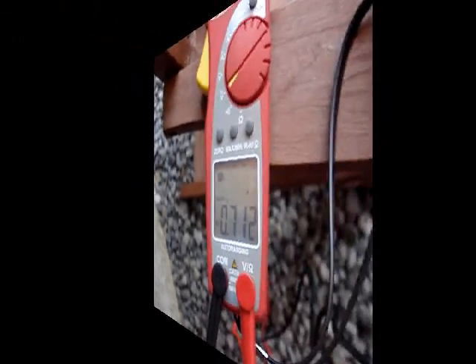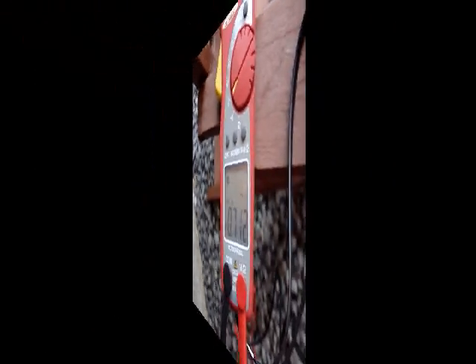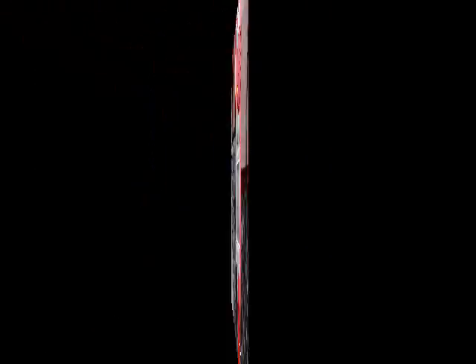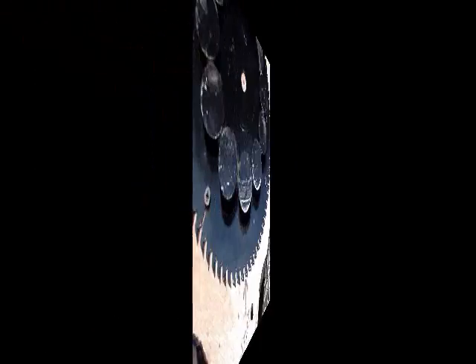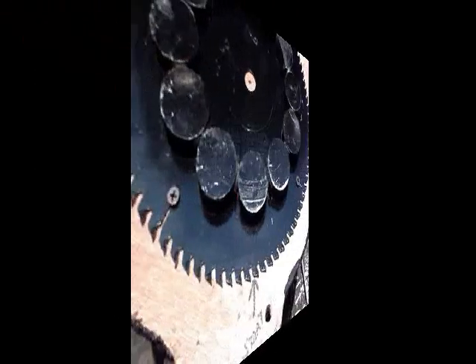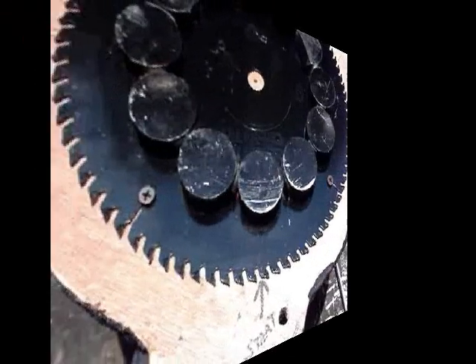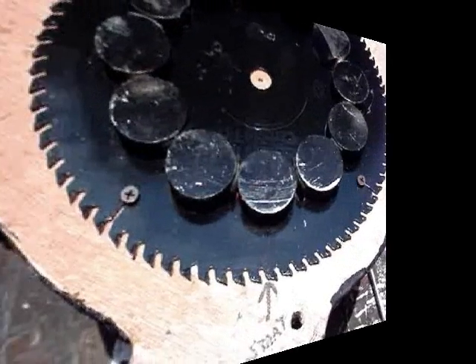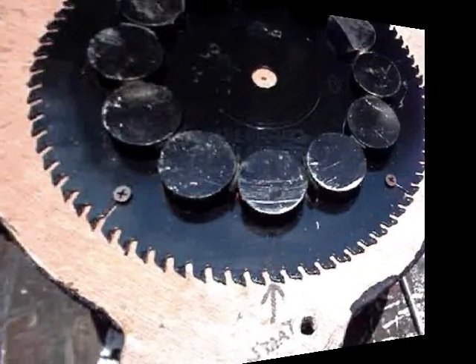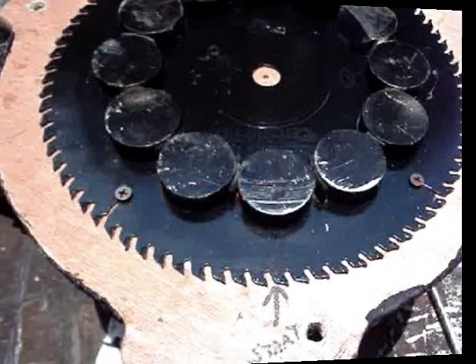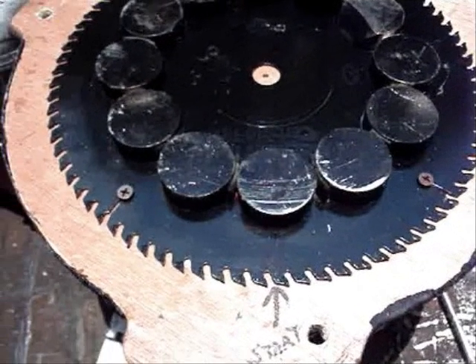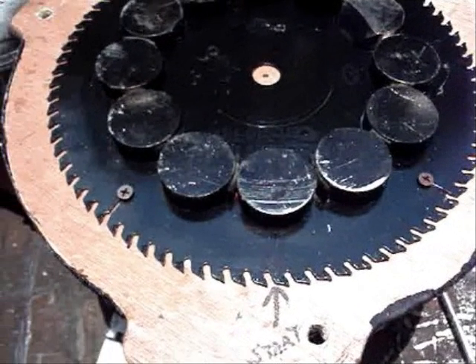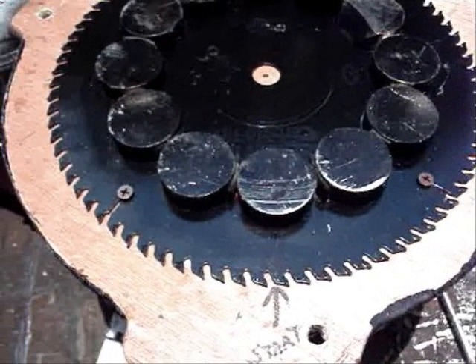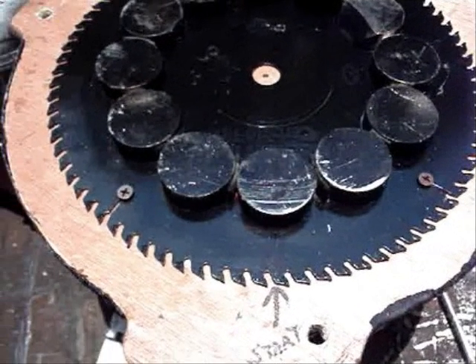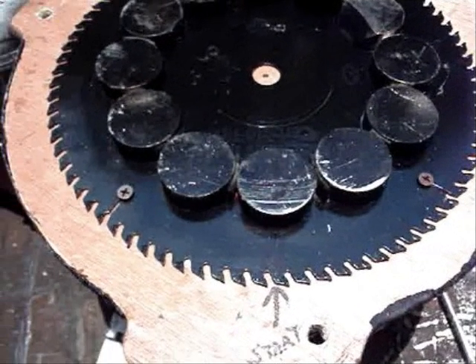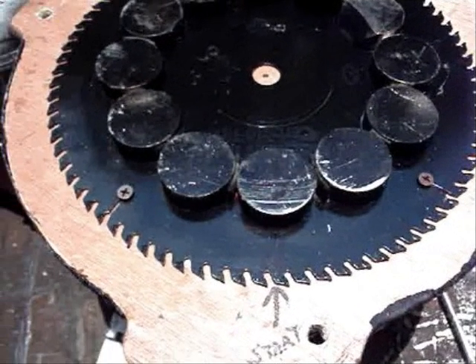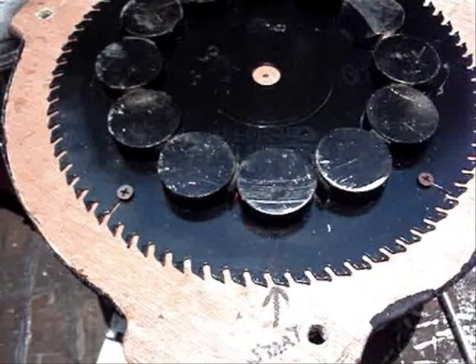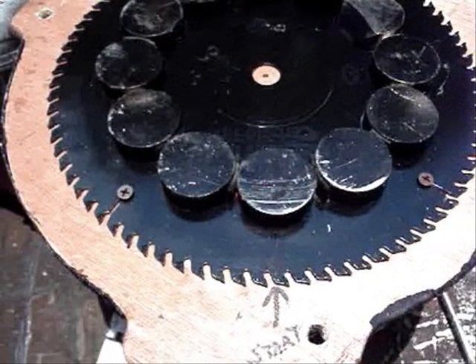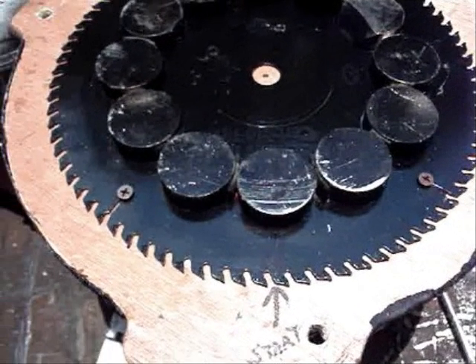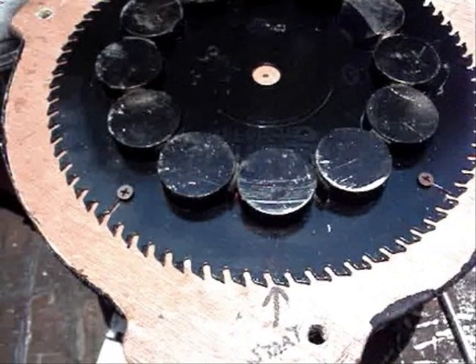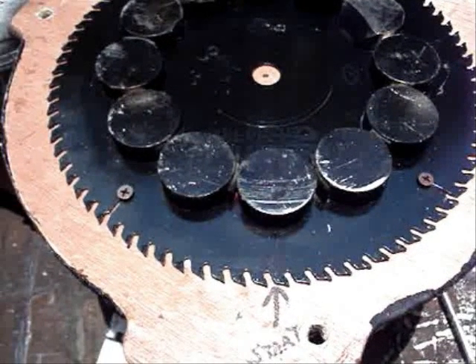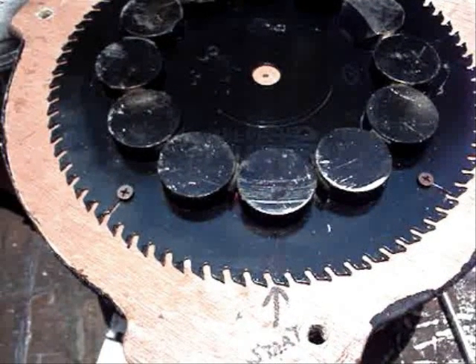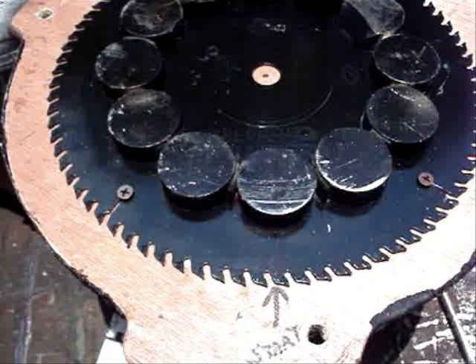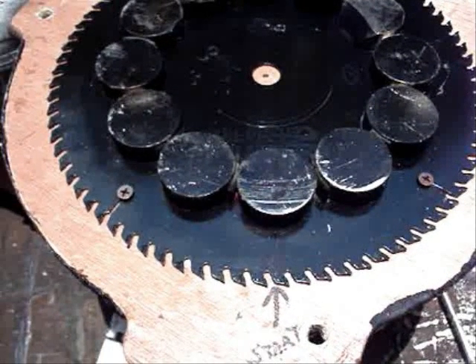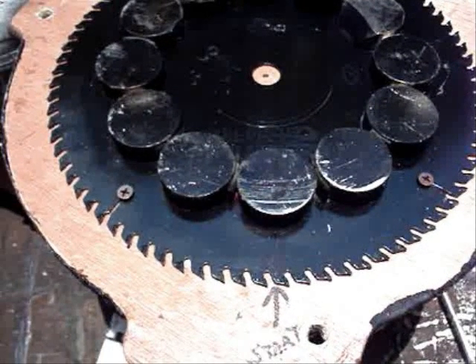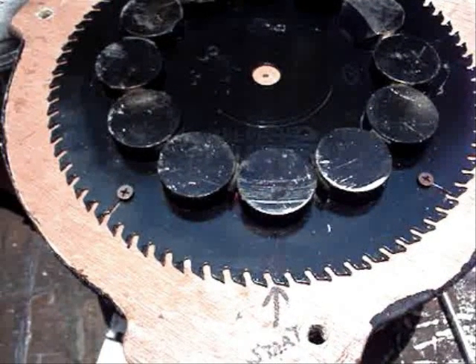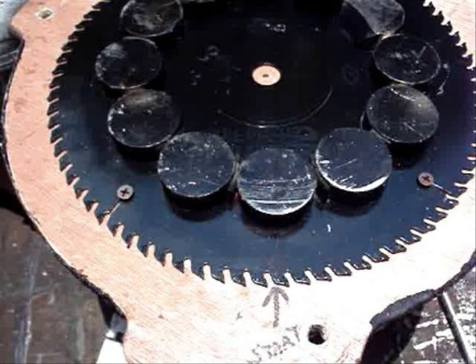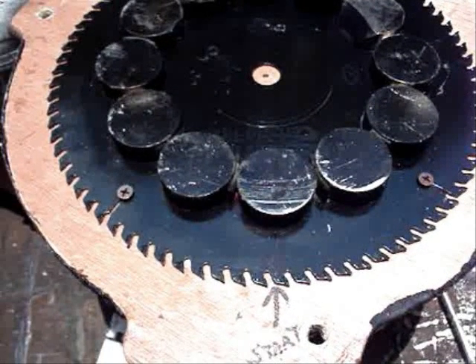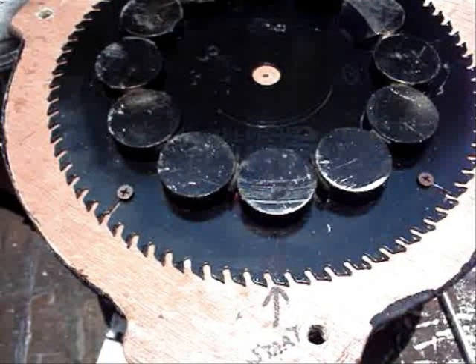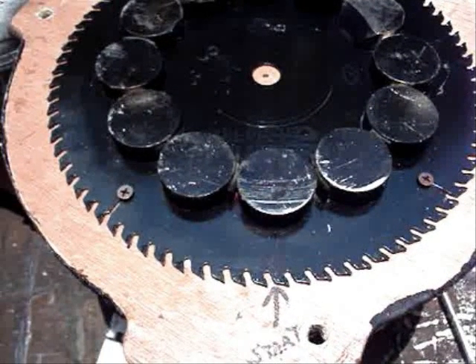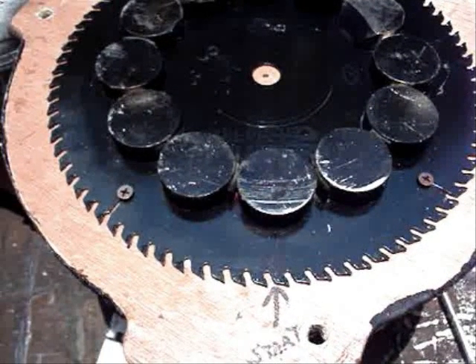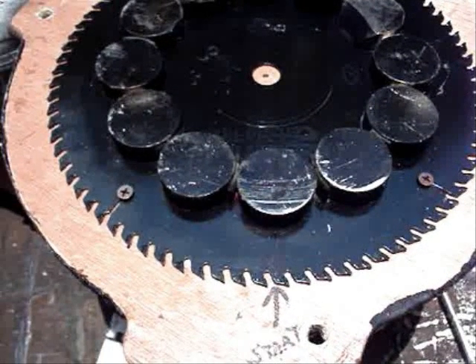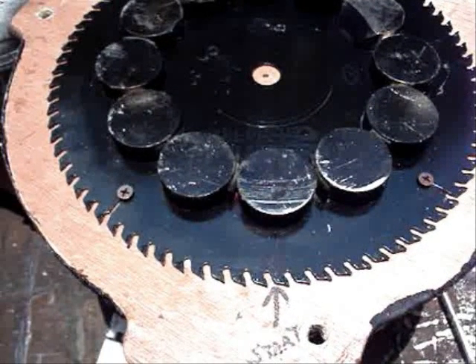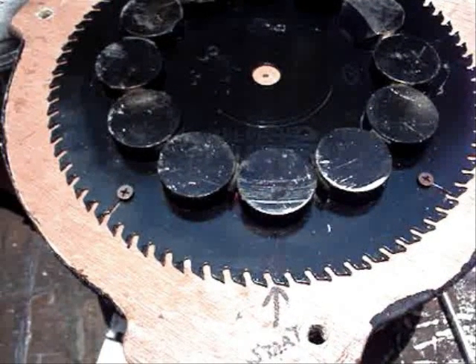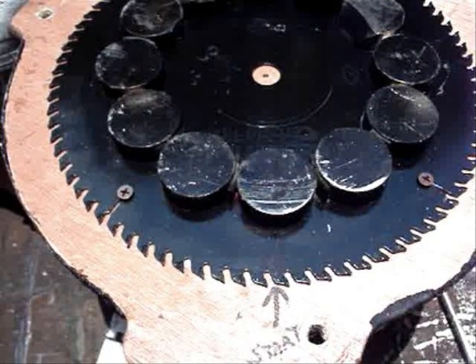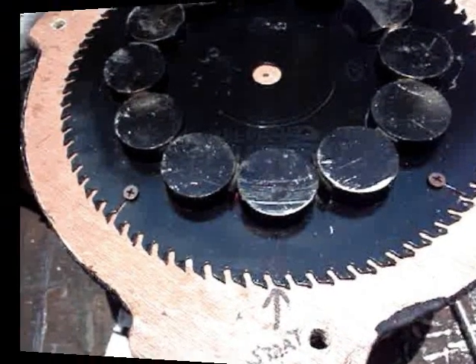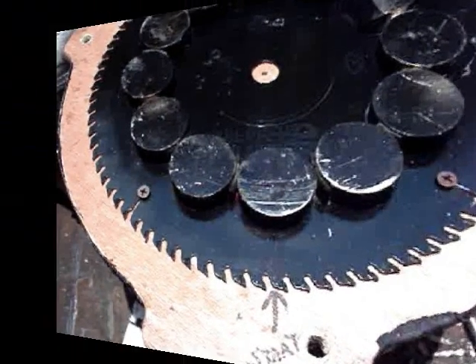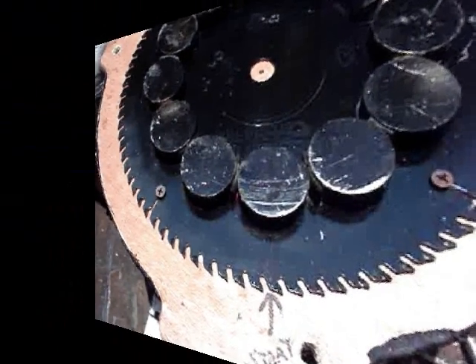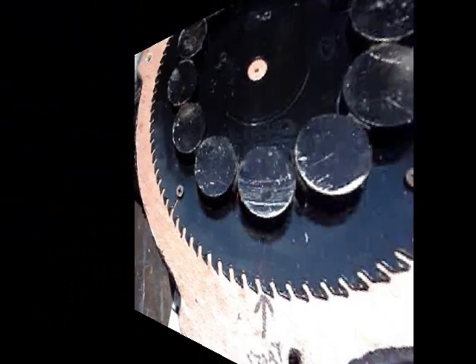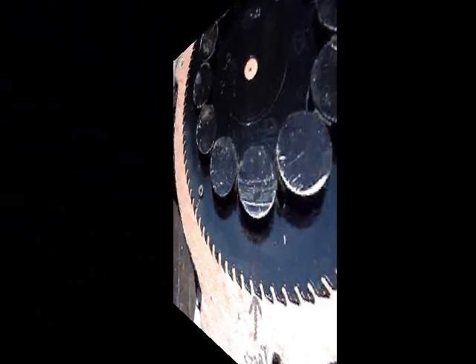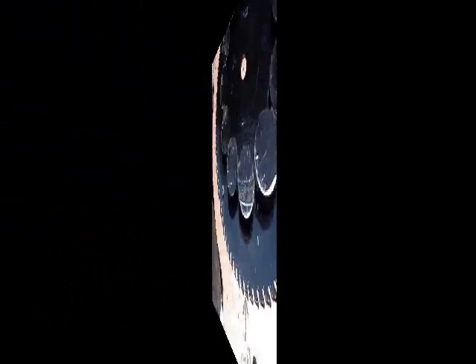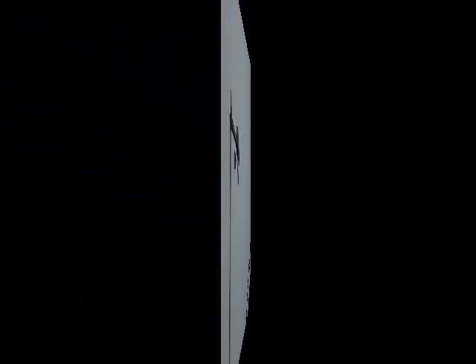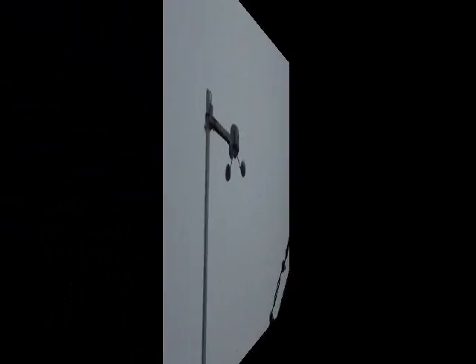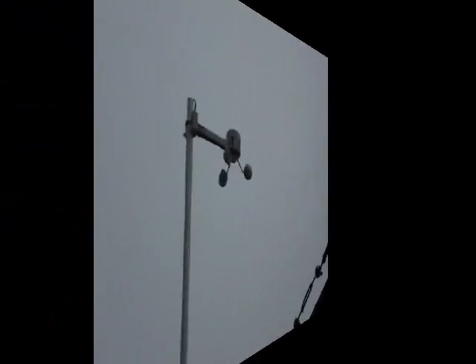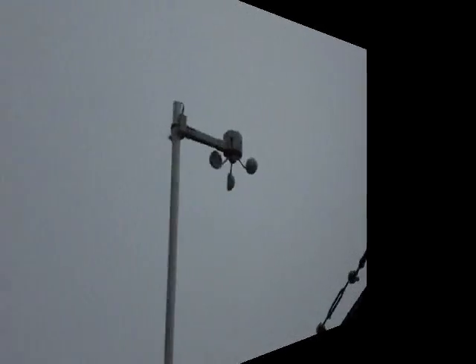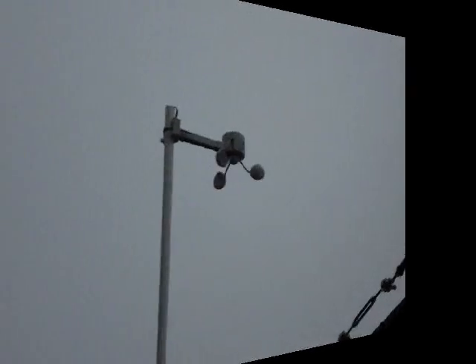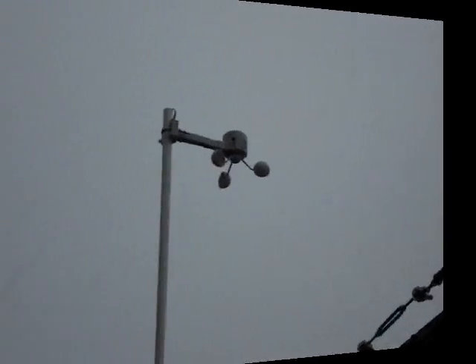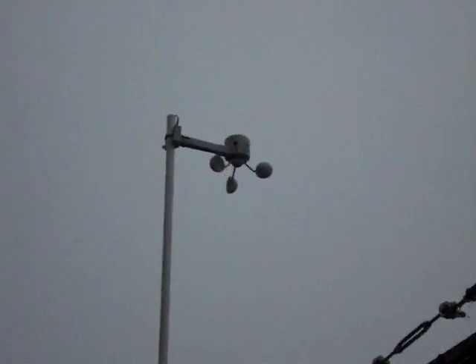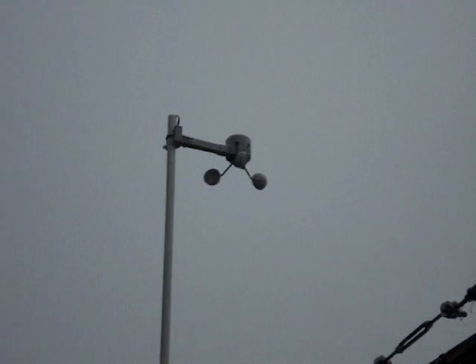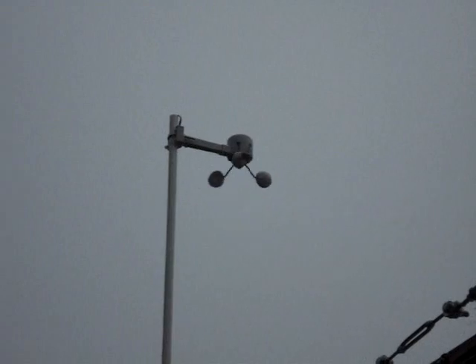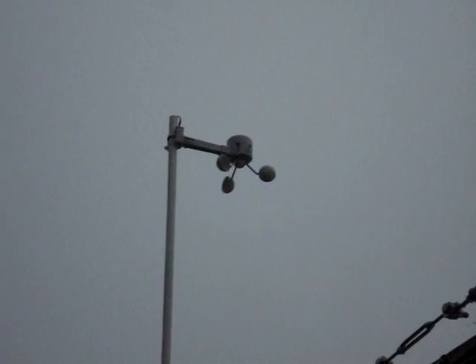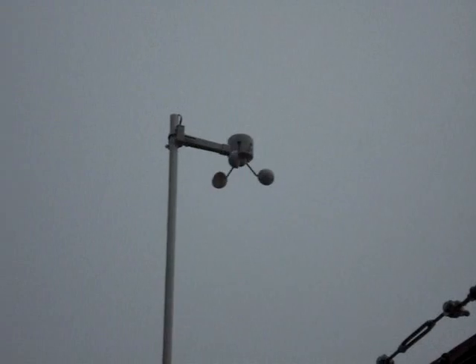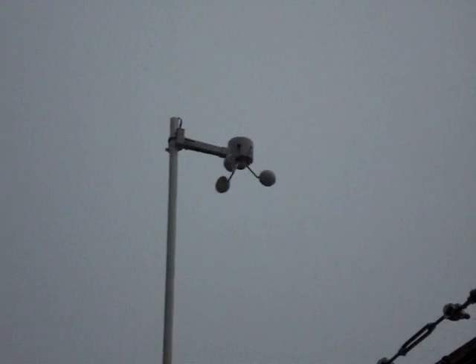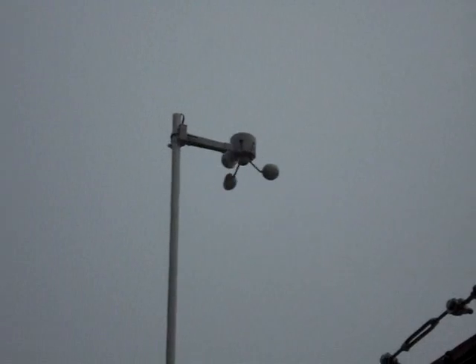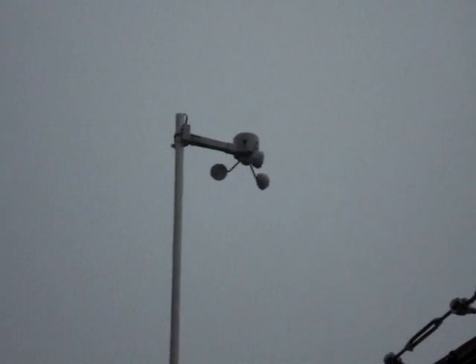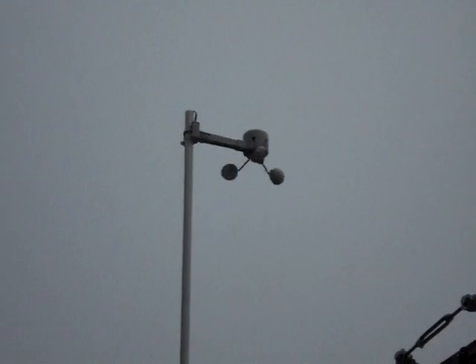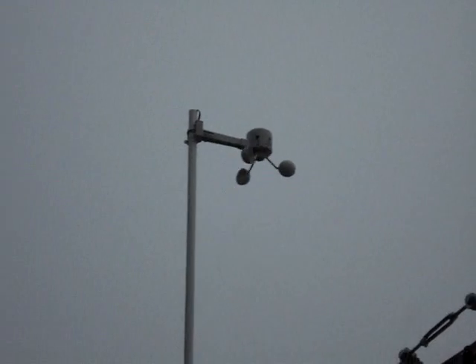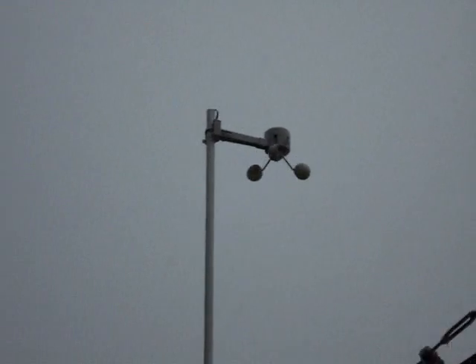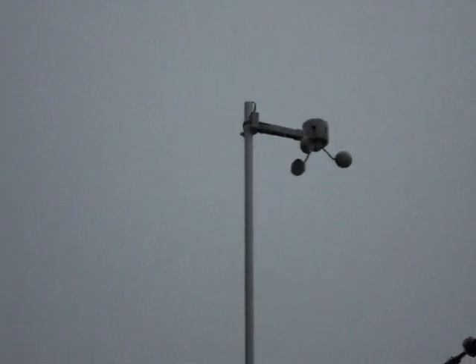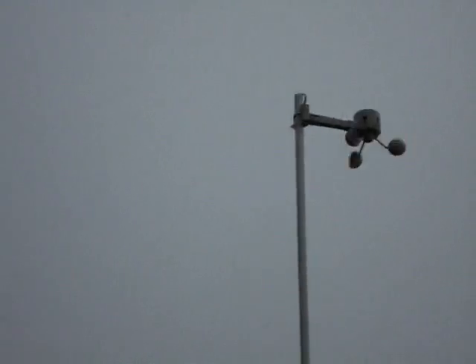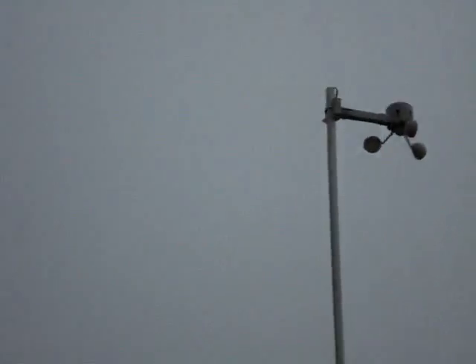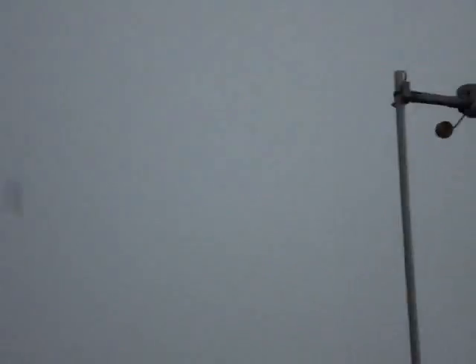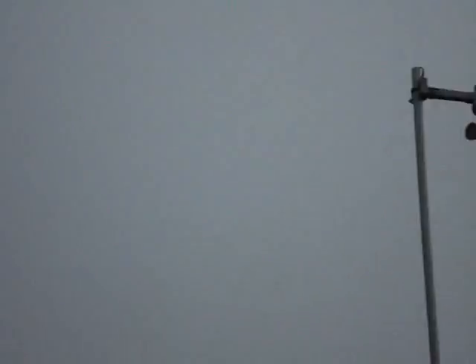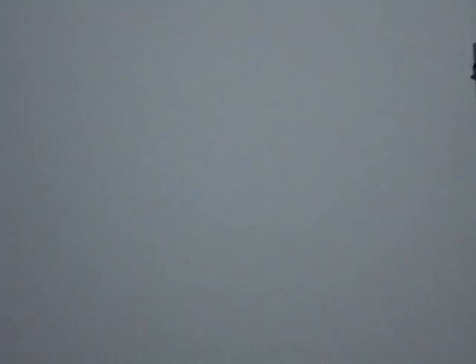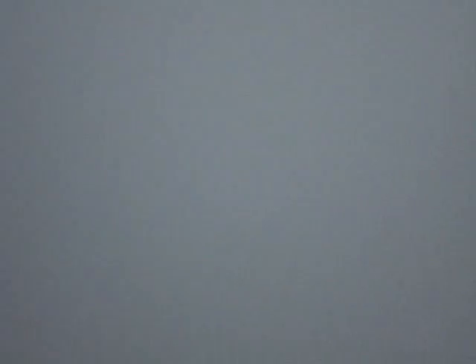With the plates on top of each other, it should be the south pole or the north pole on the bottom and then the opposite pole above it.